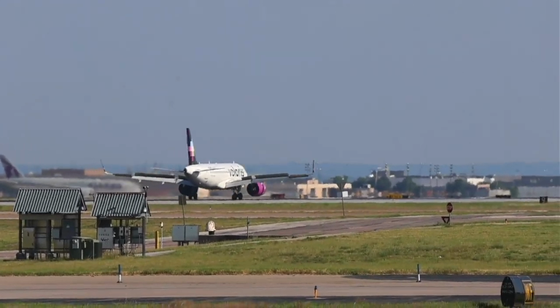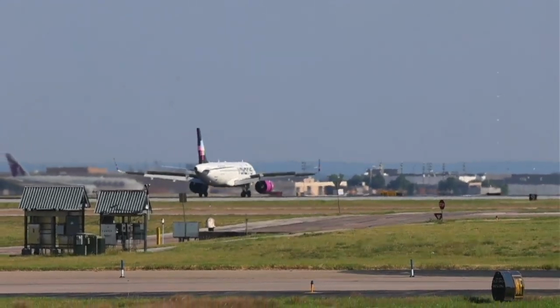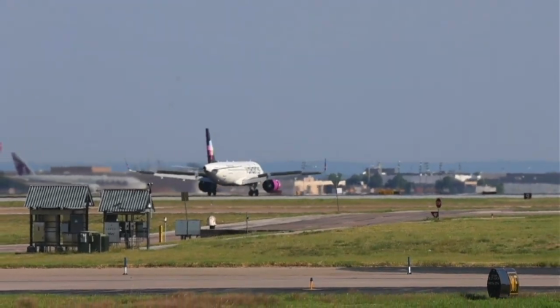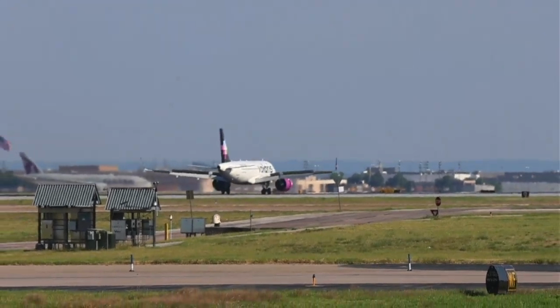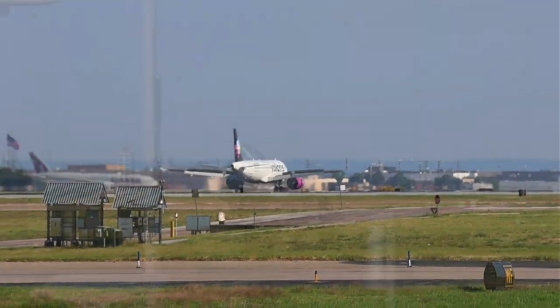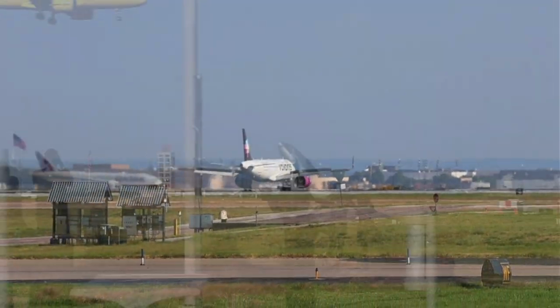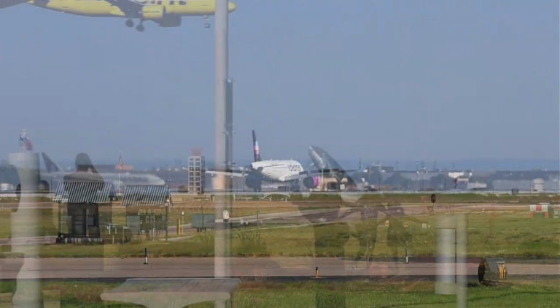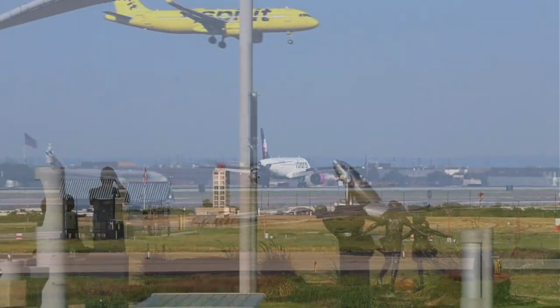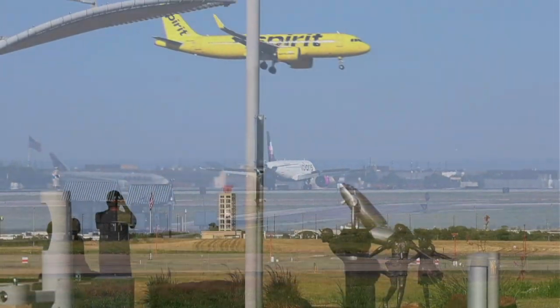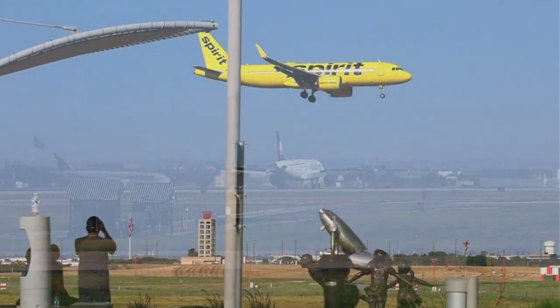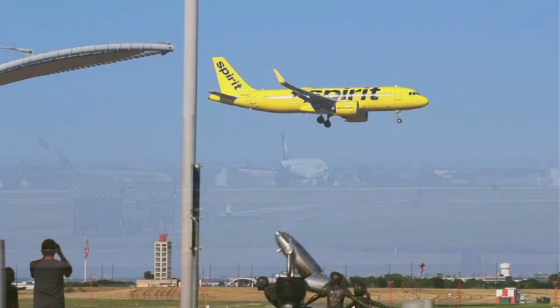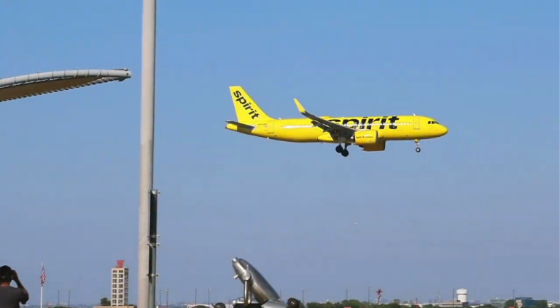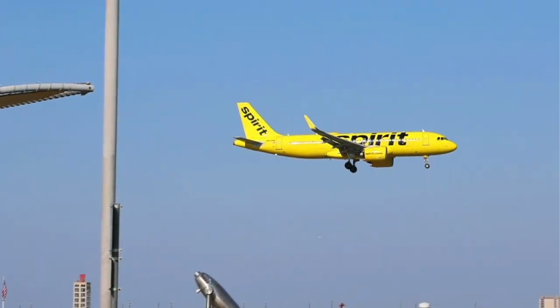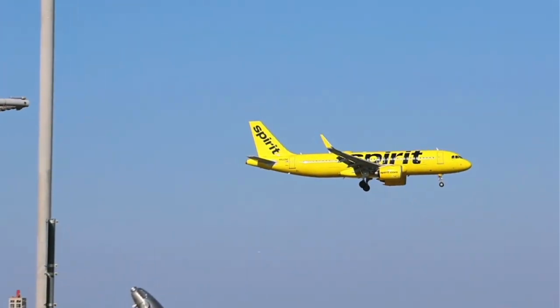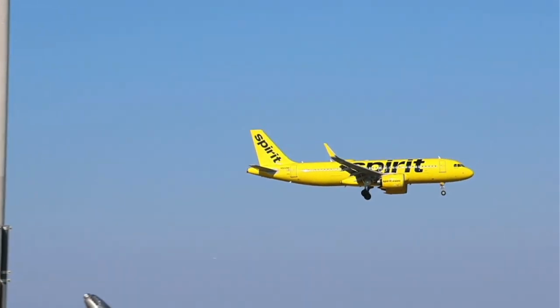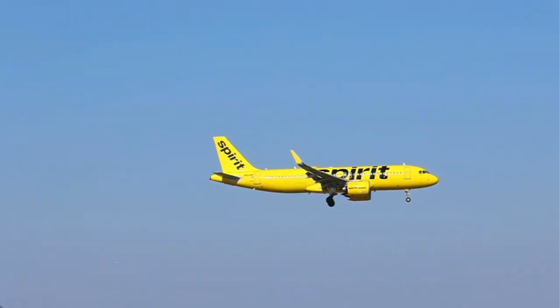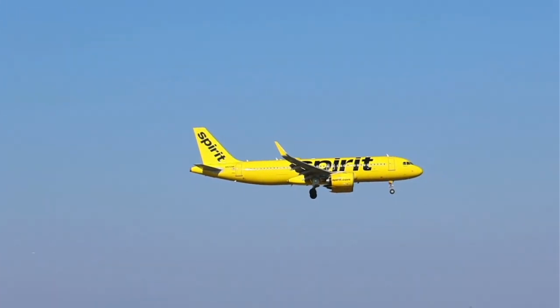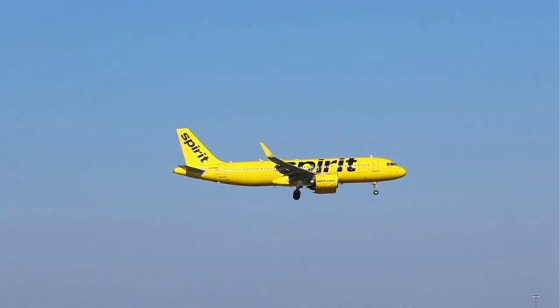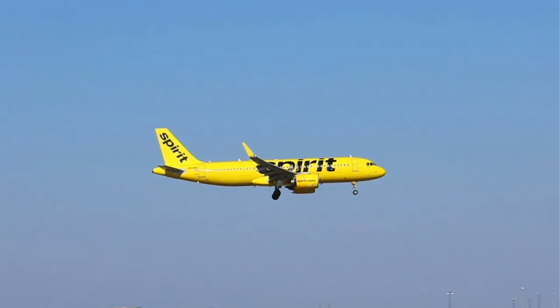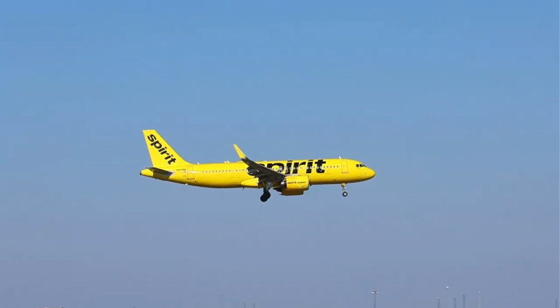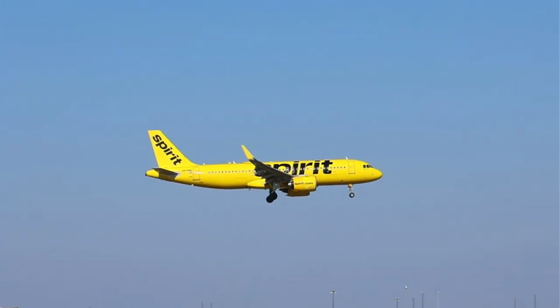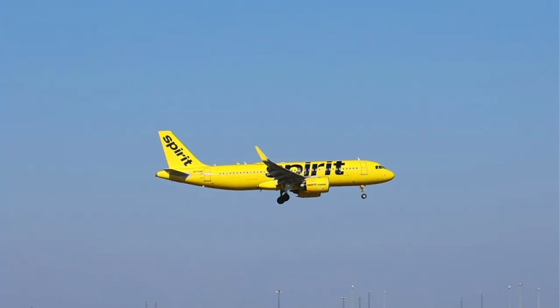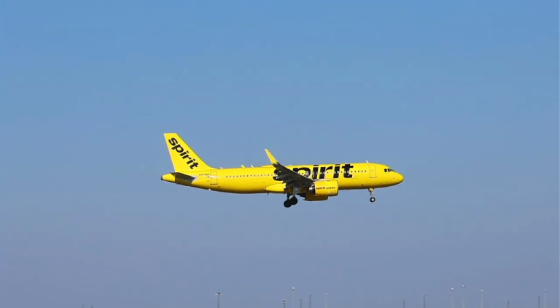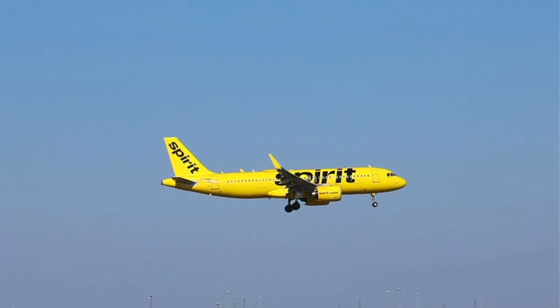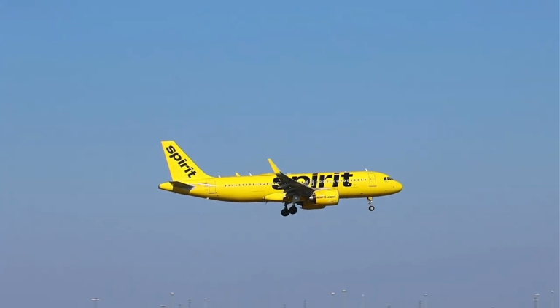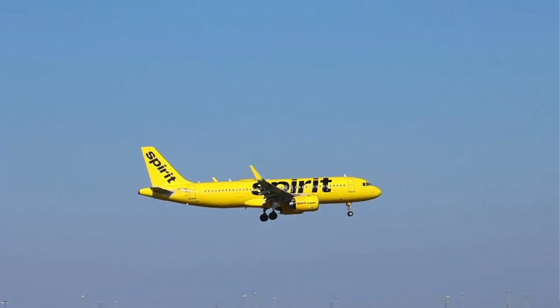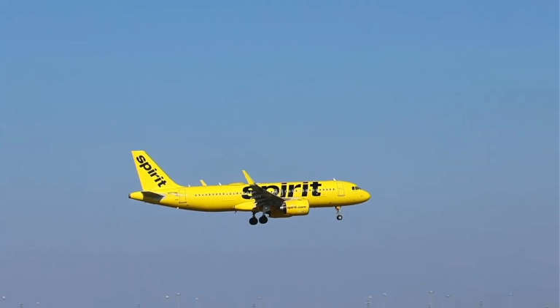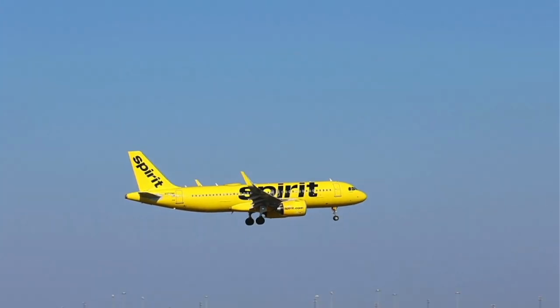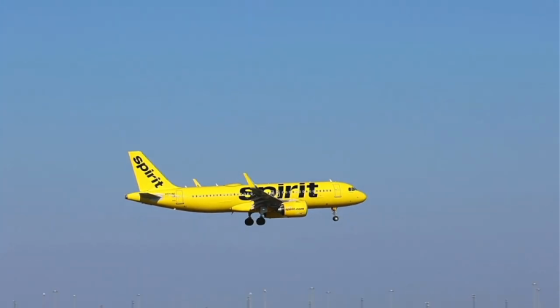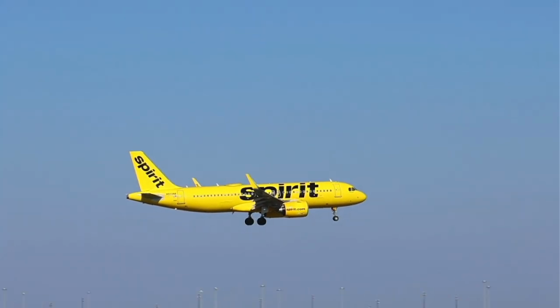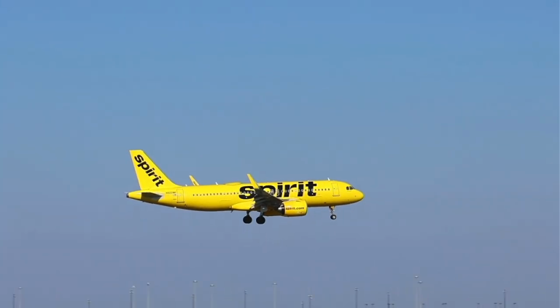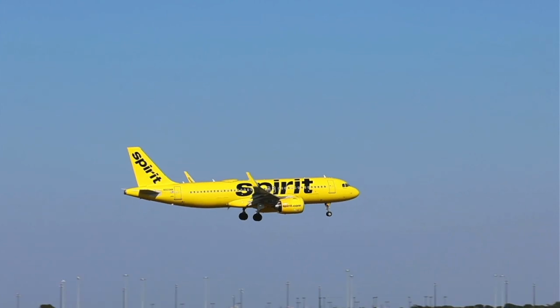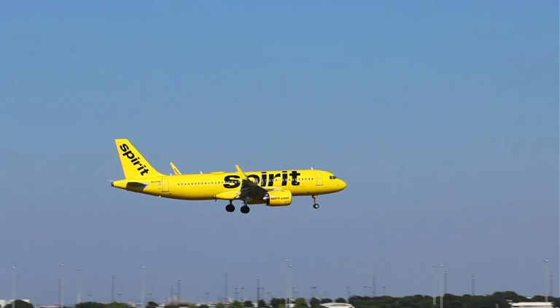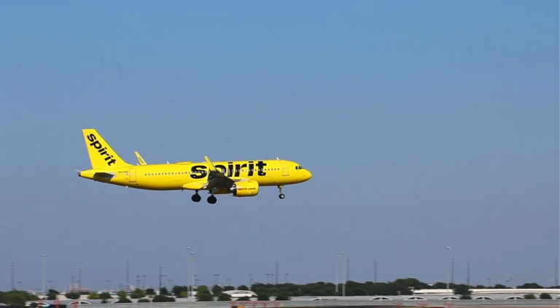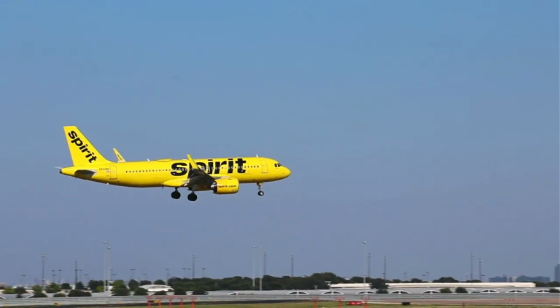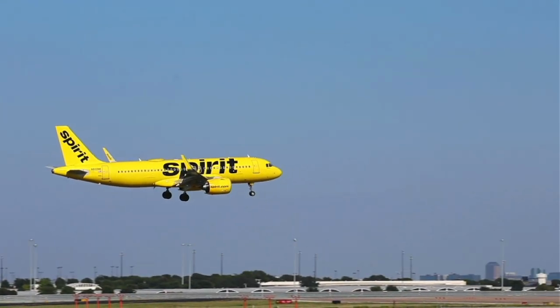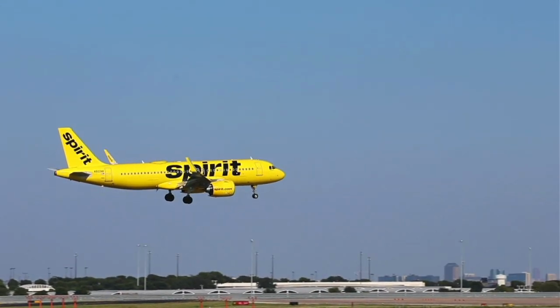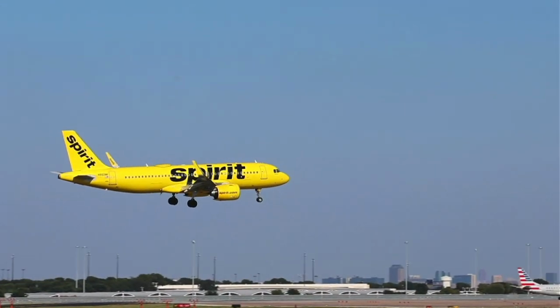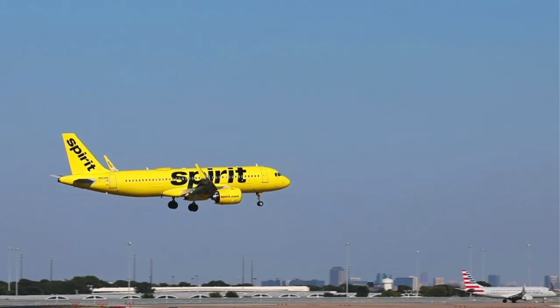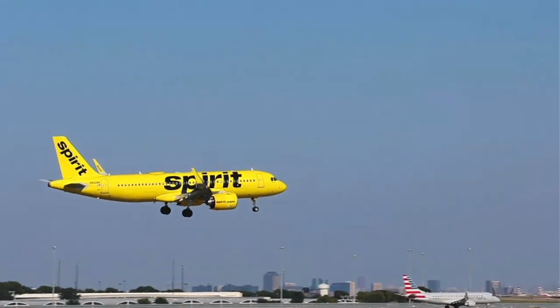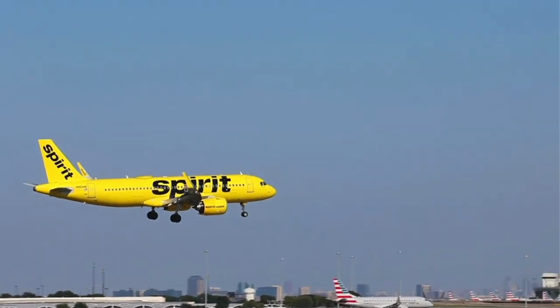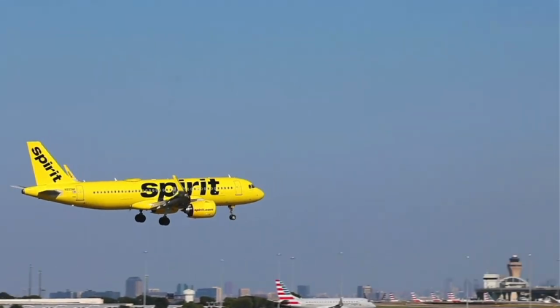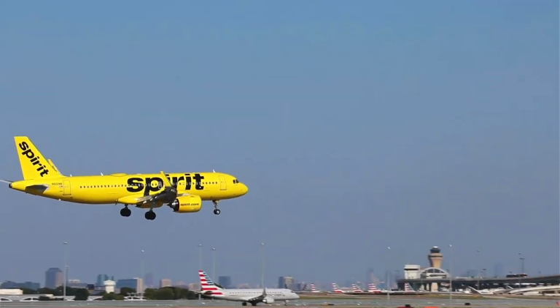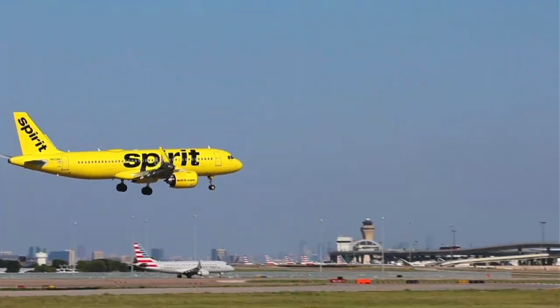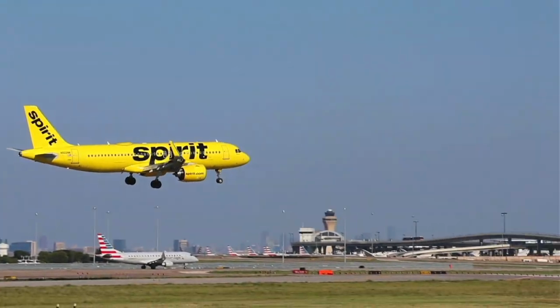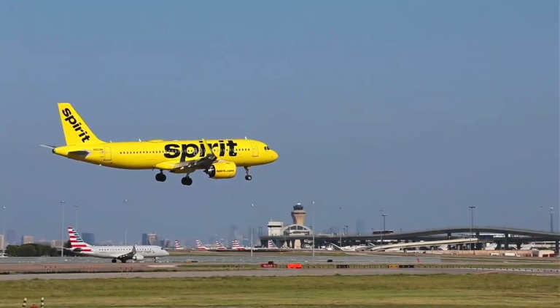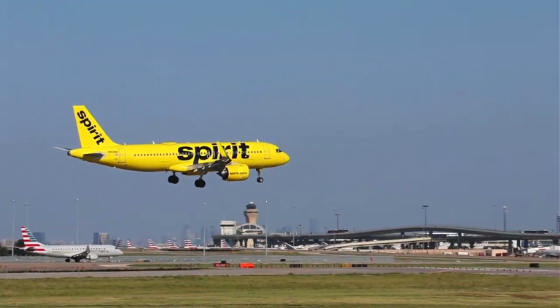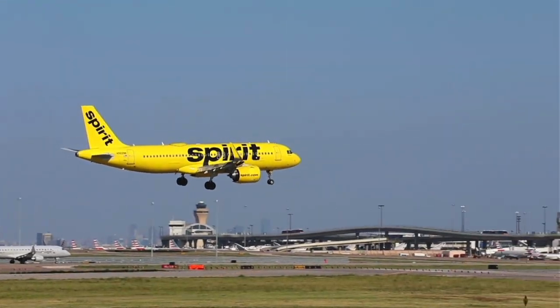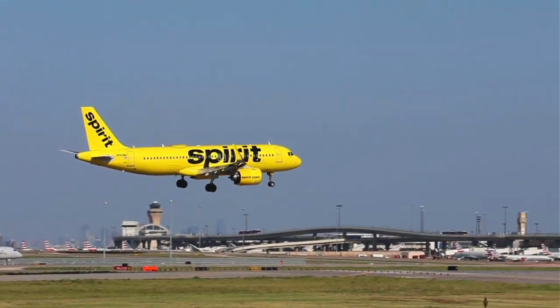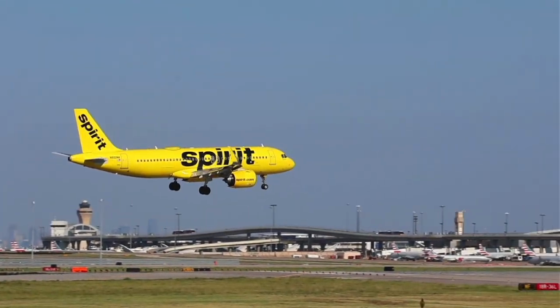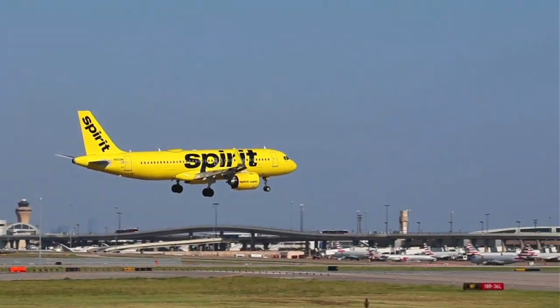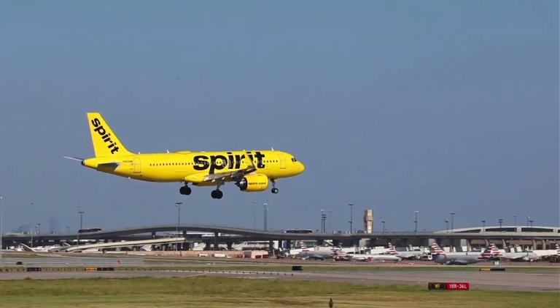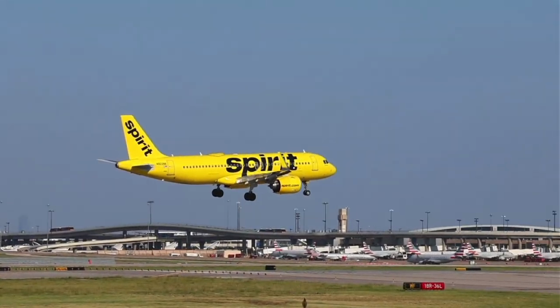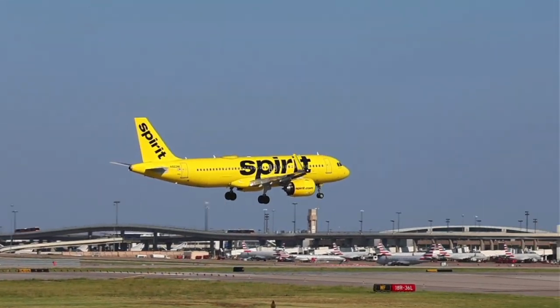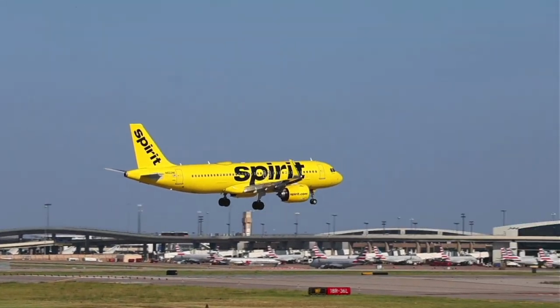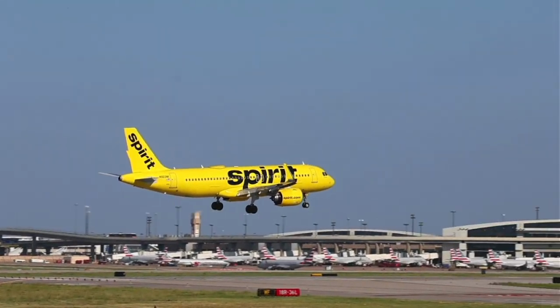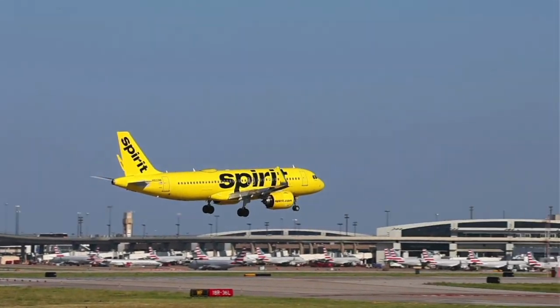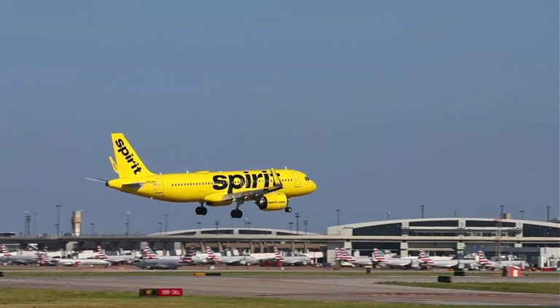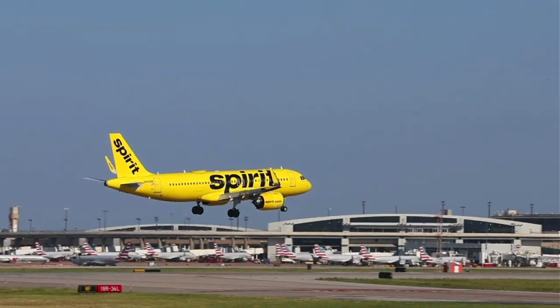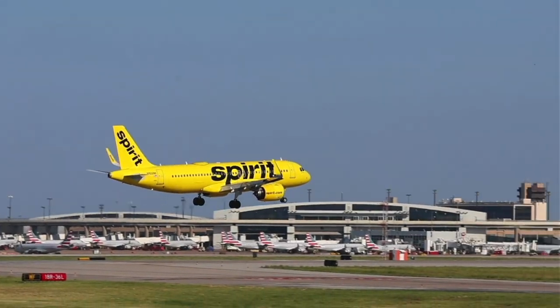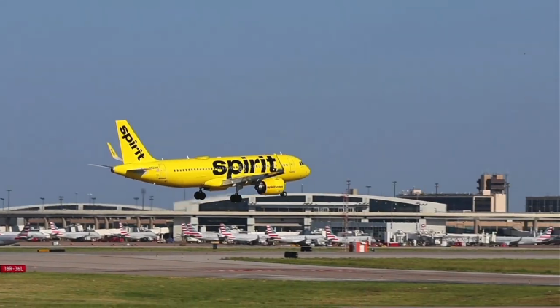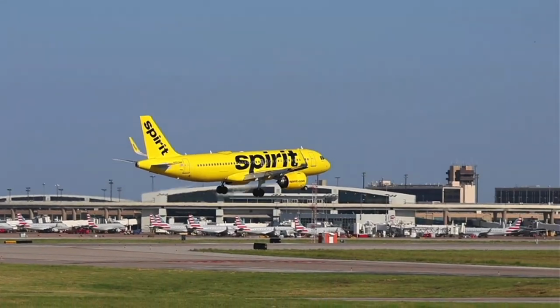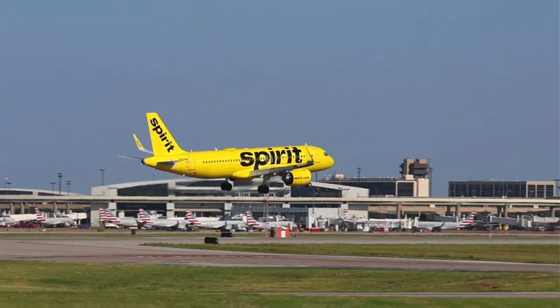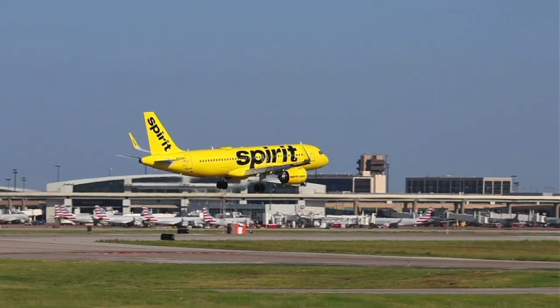We're in Founders Plaza, one of the best plane spotting areas in the country.